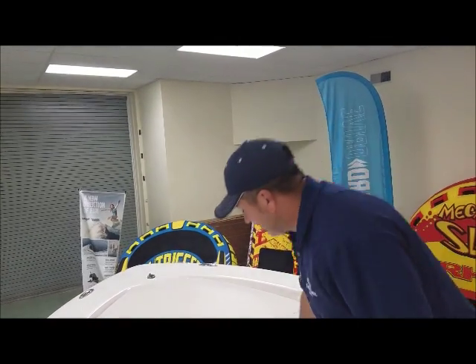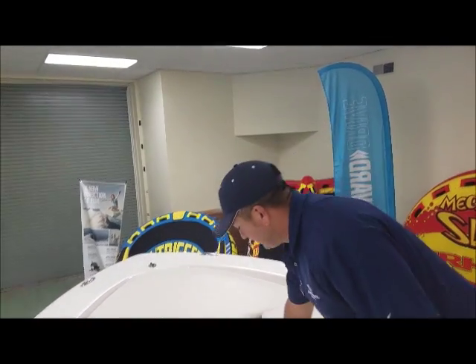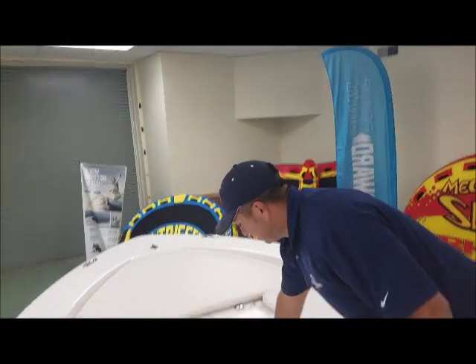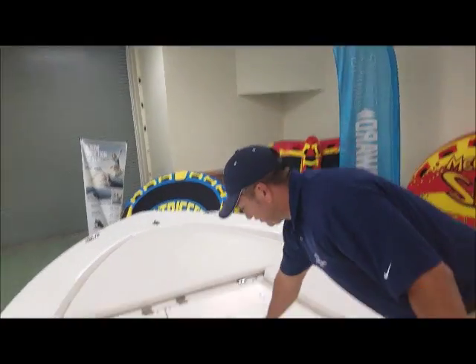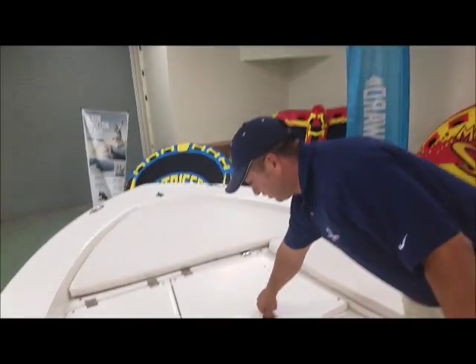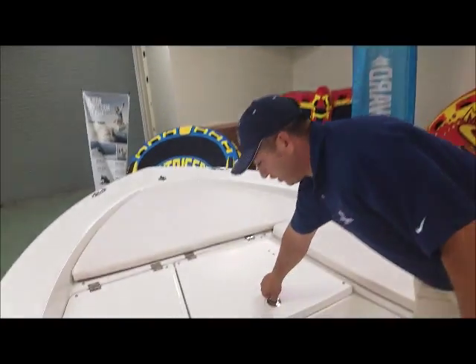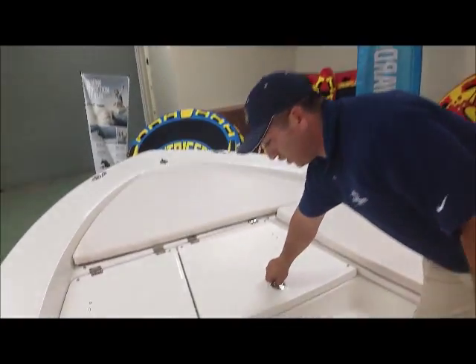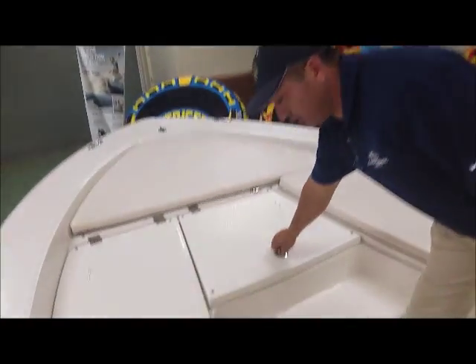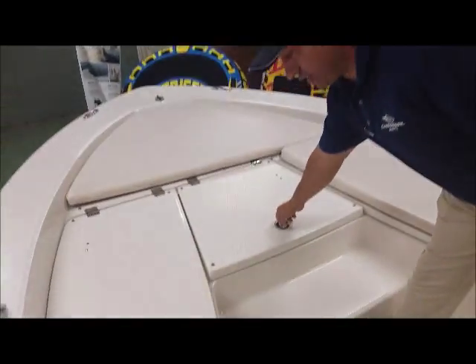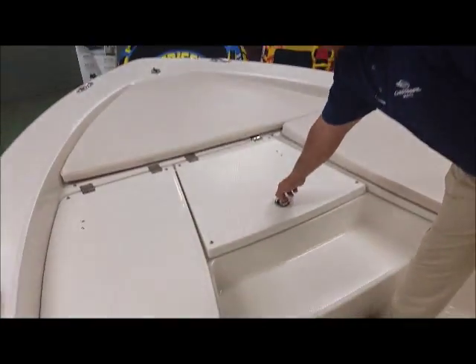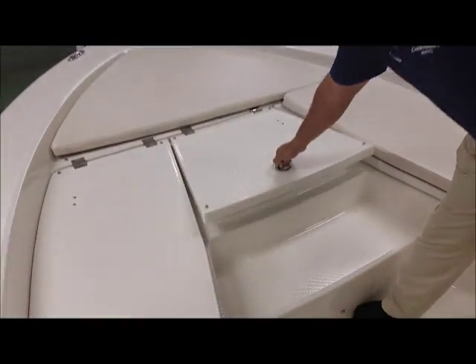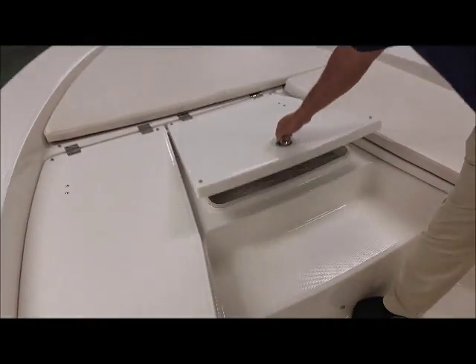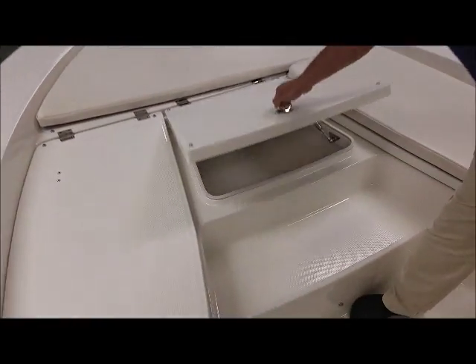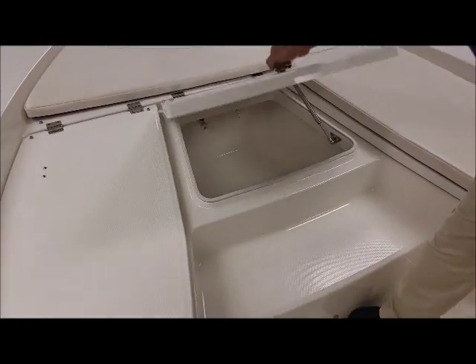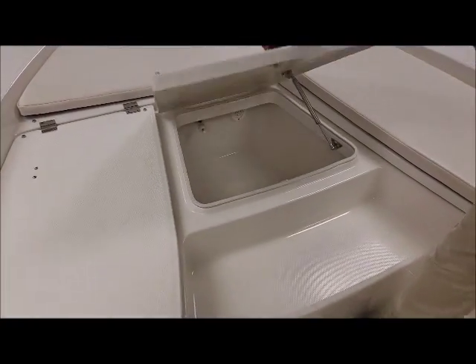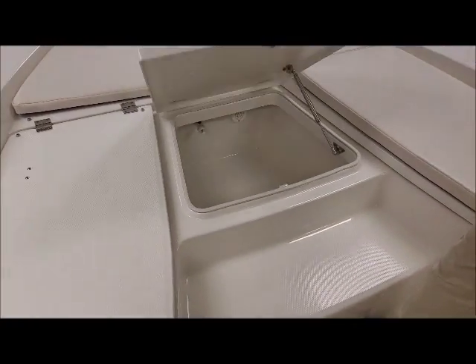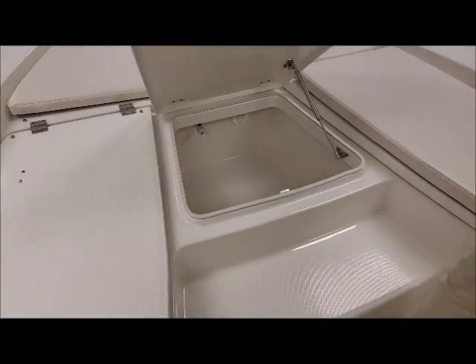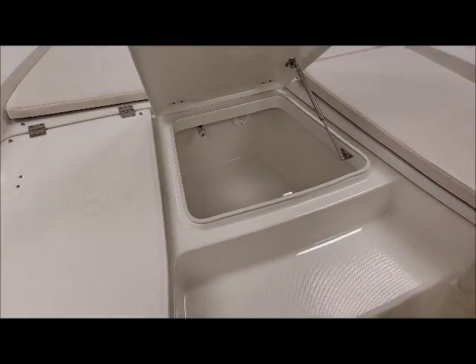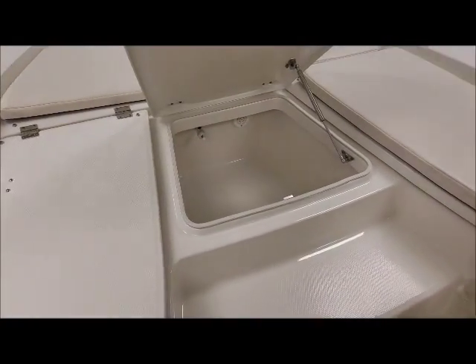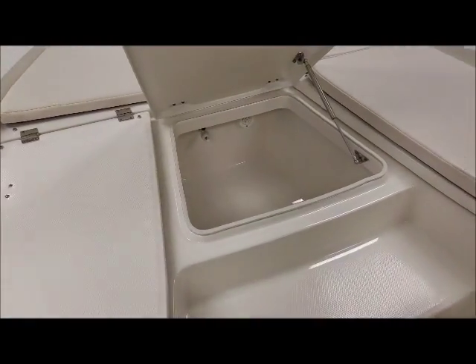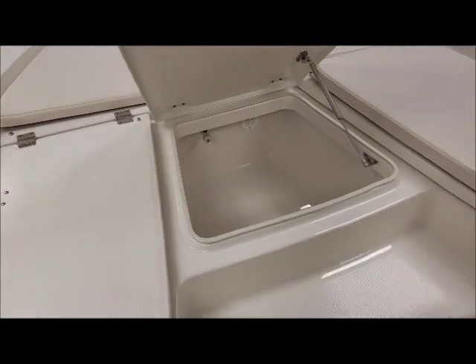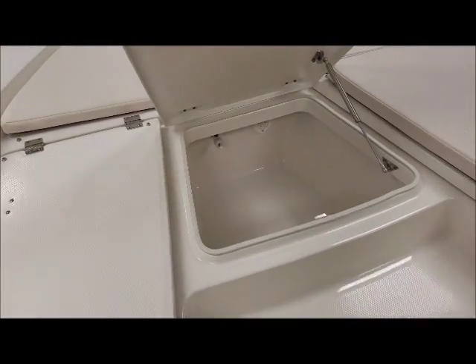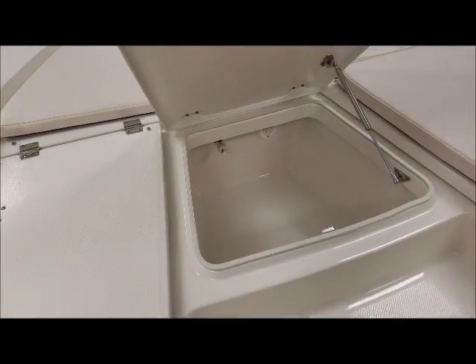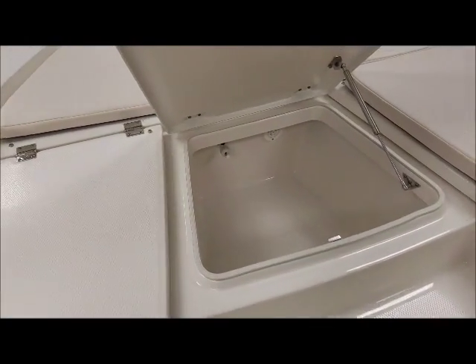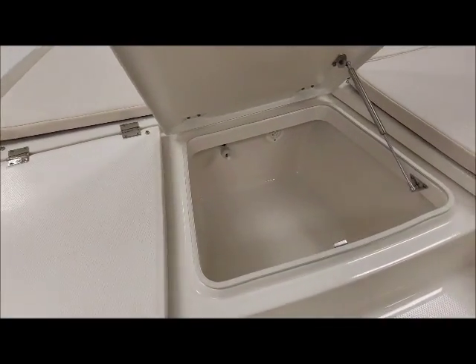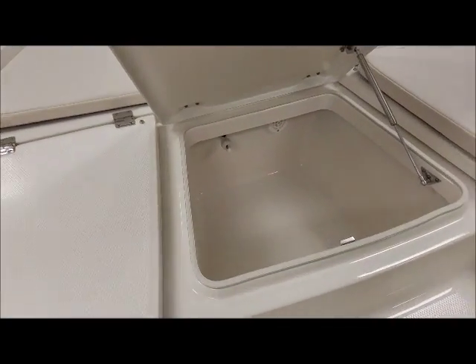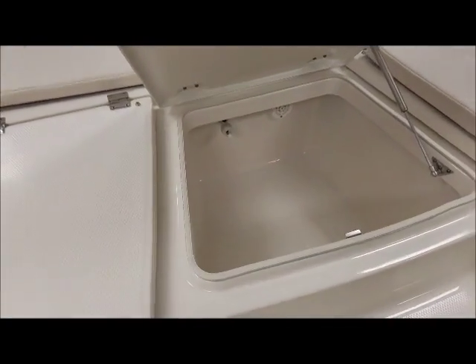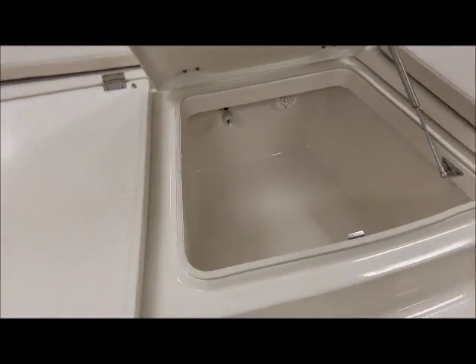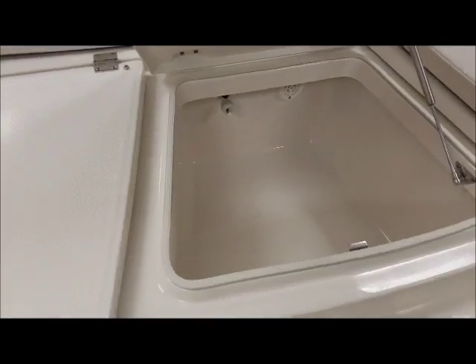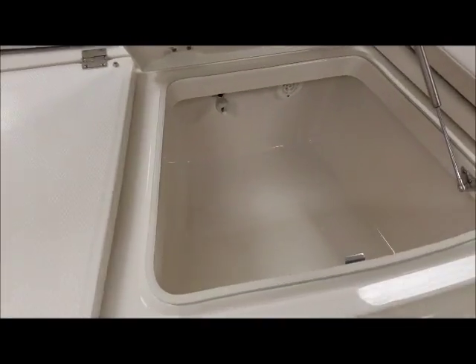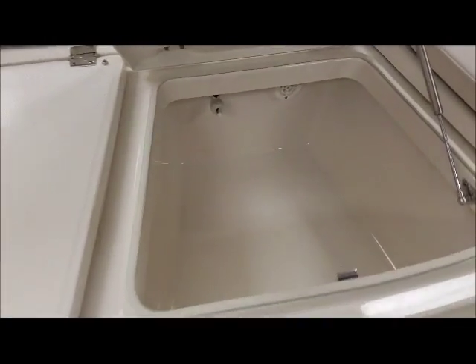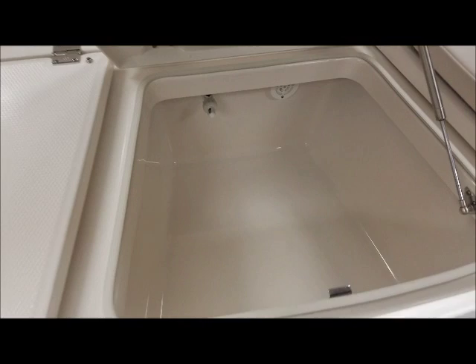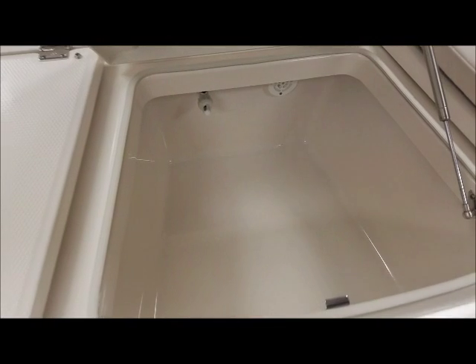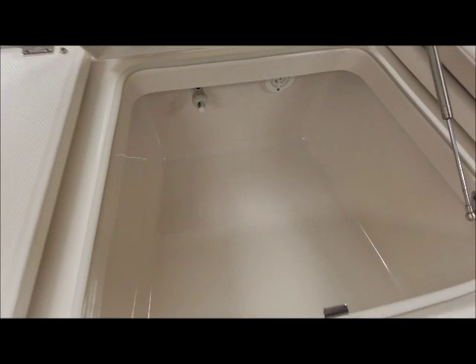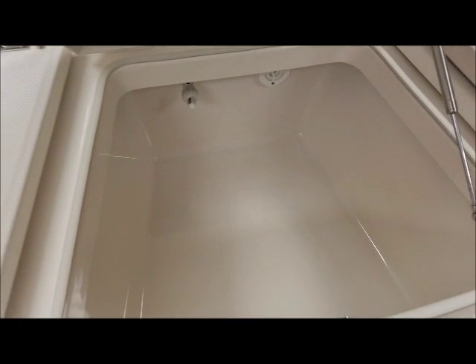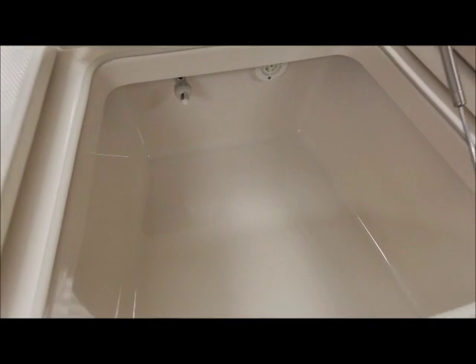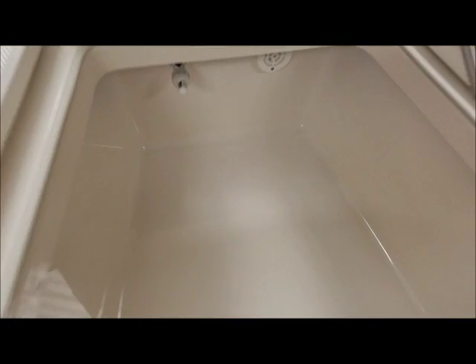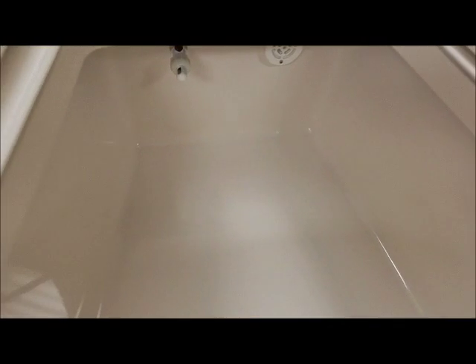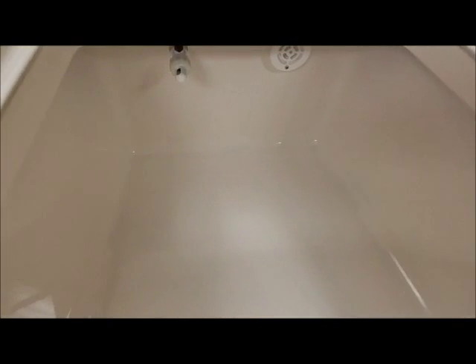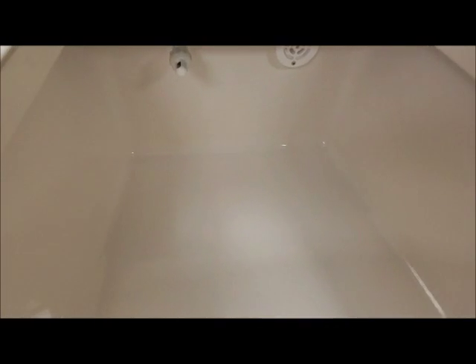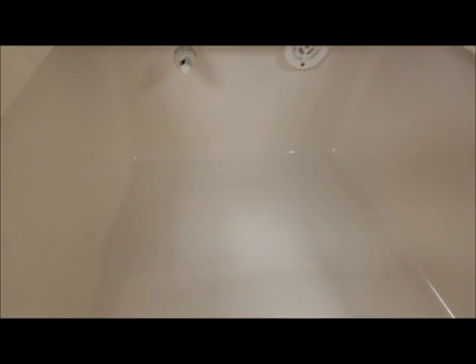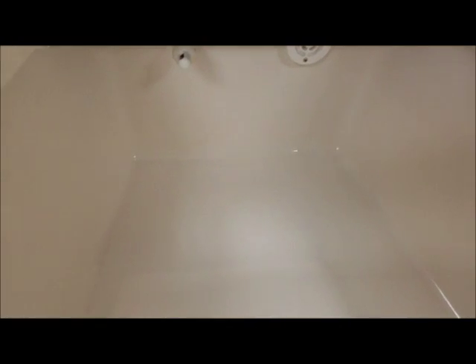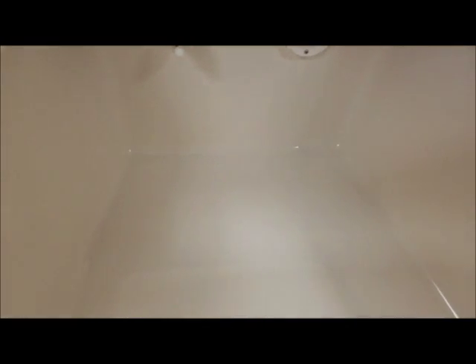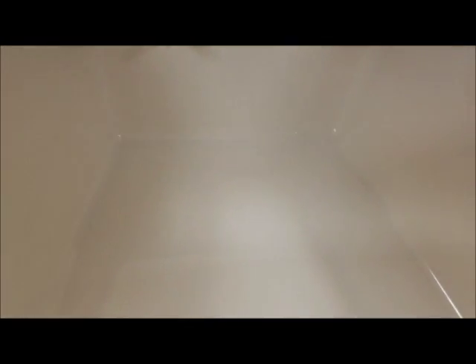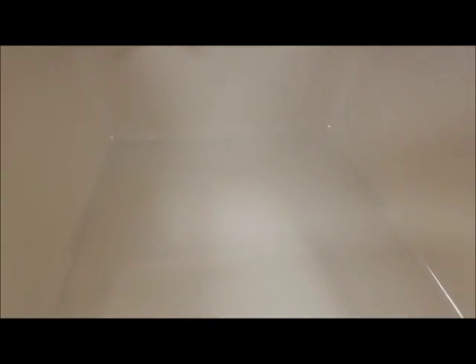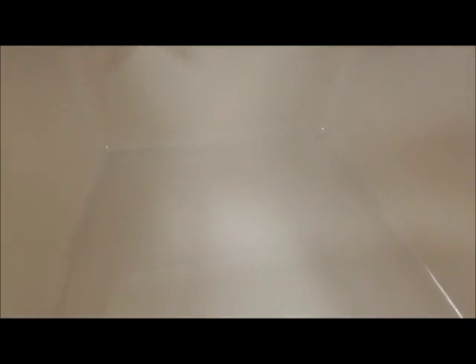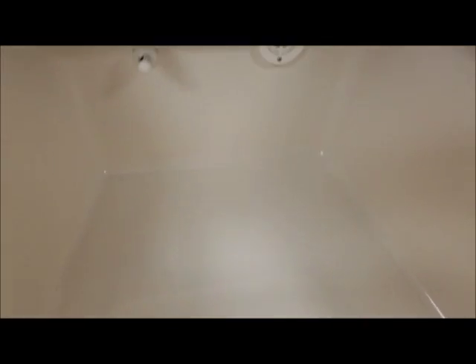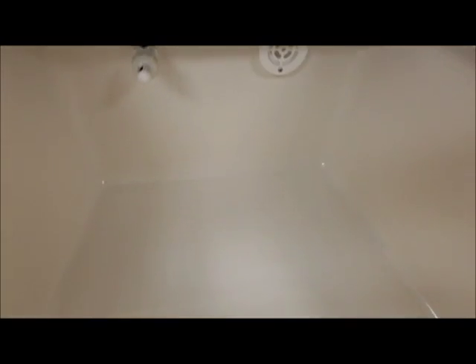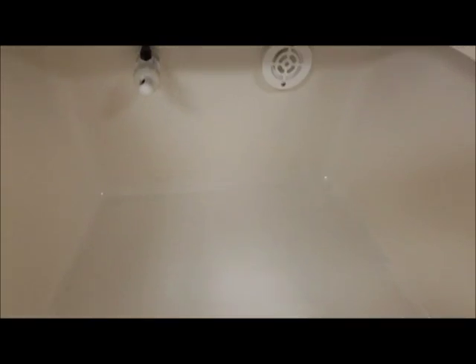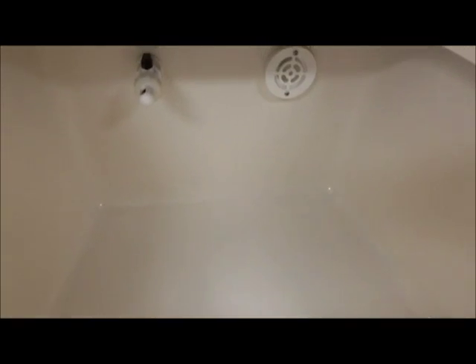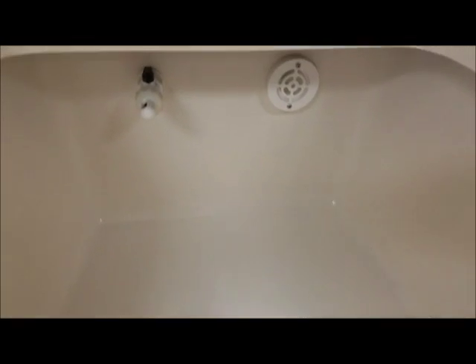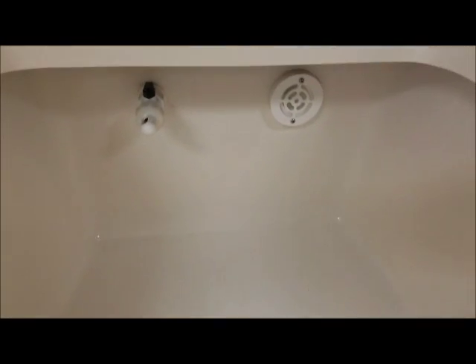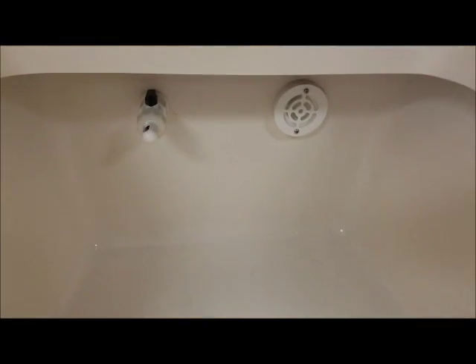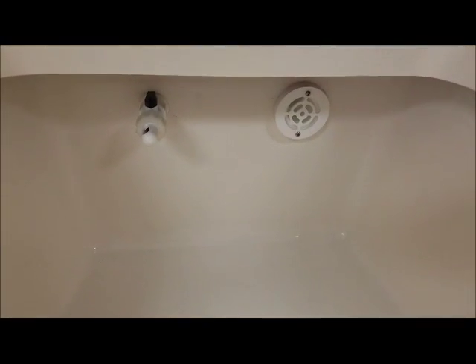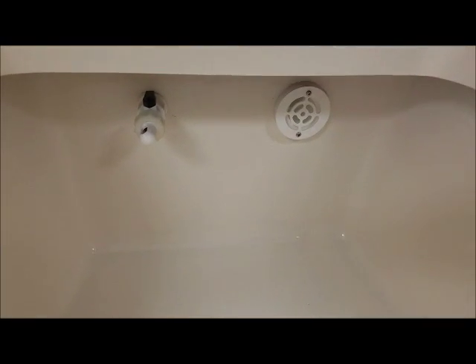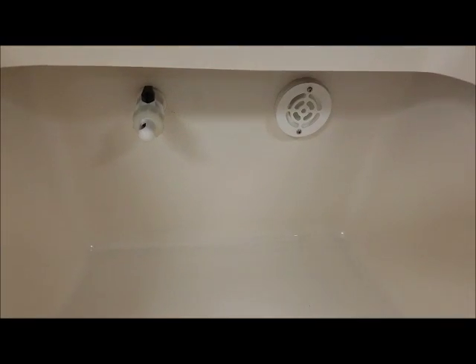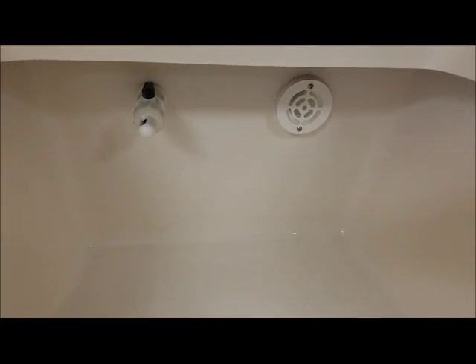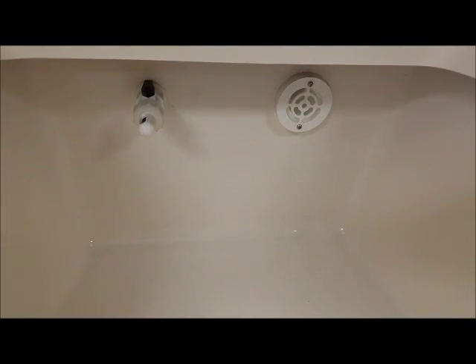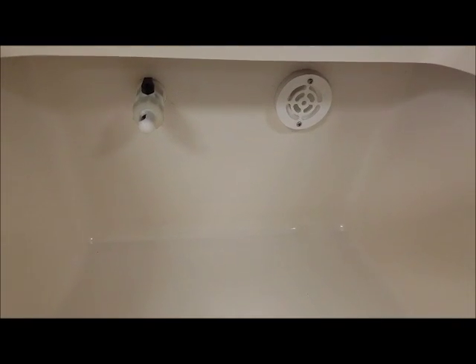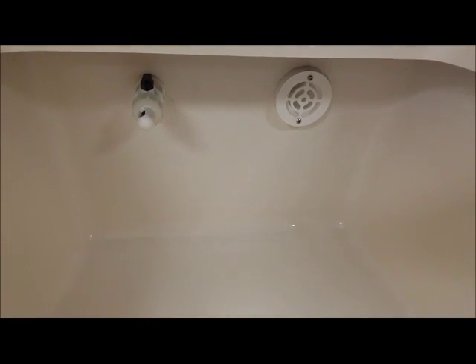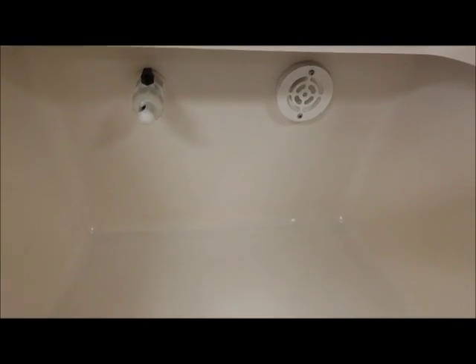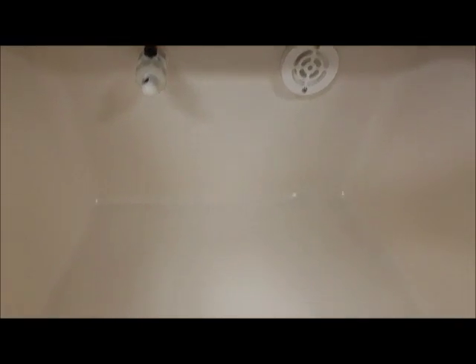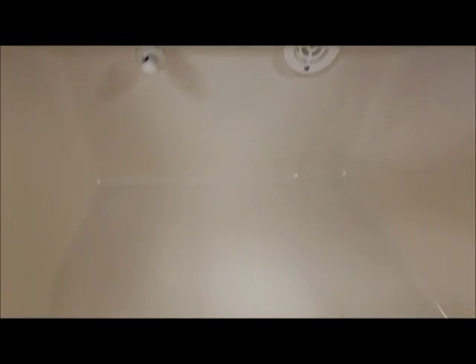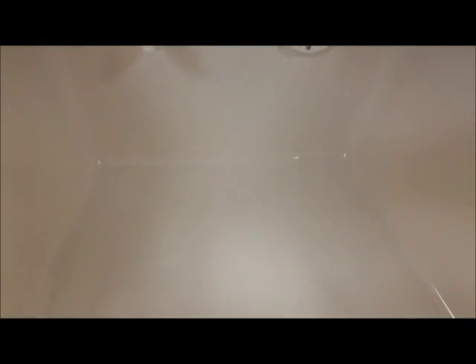This is the other lightwell. We already talked about the two lightwells on the back — this is another 30 gallon lightwell.